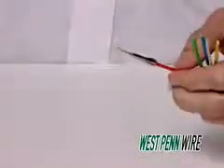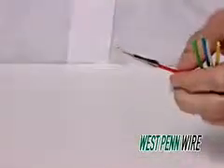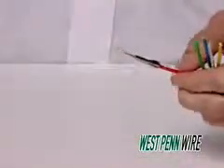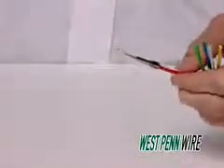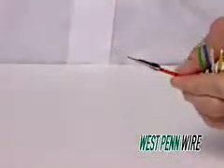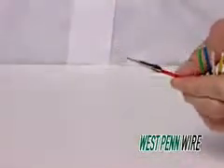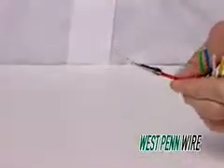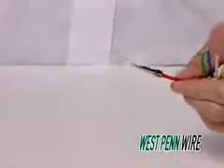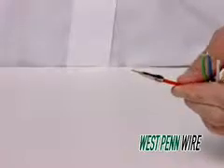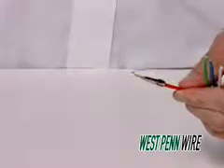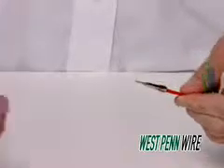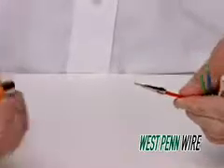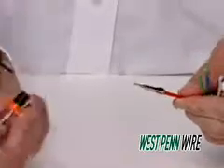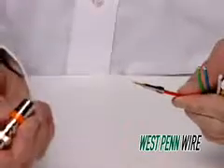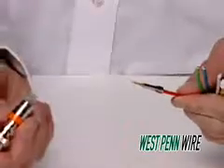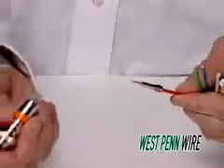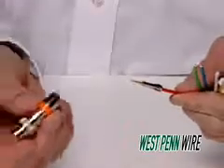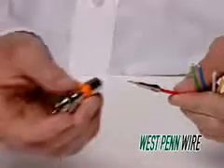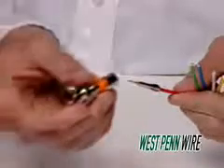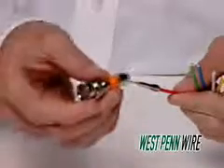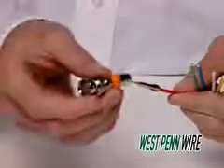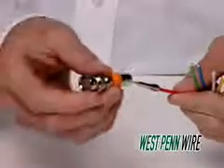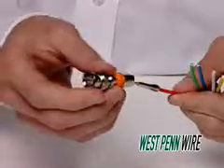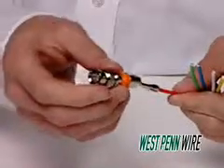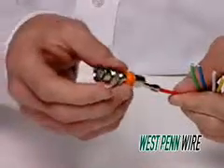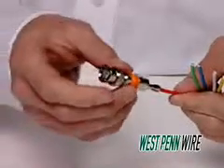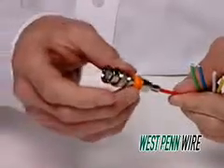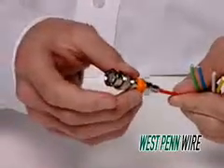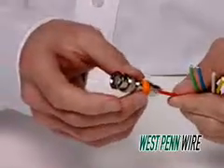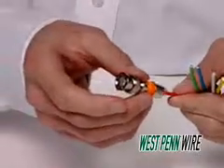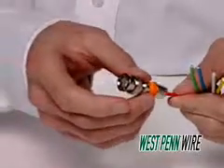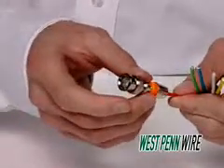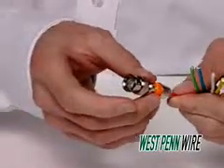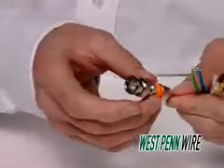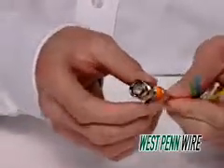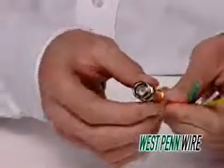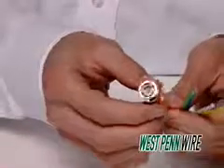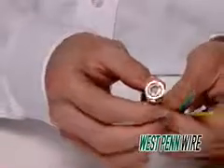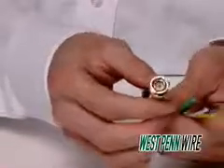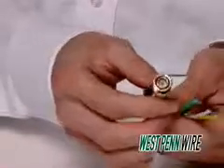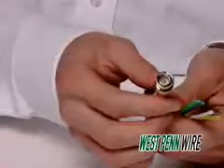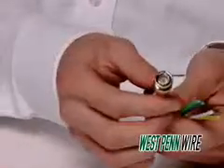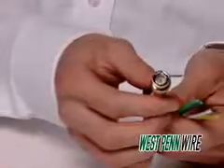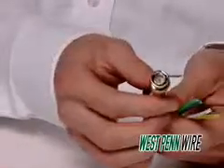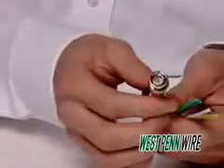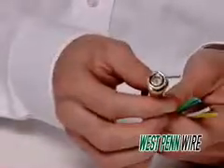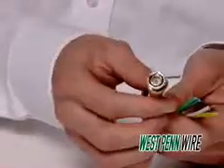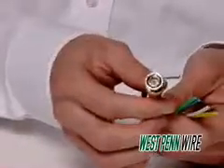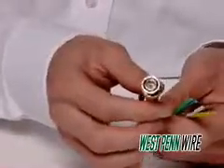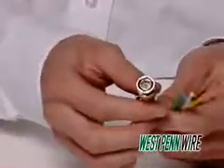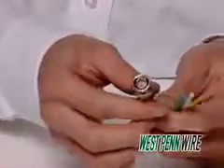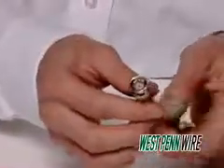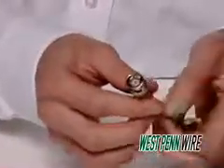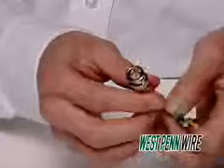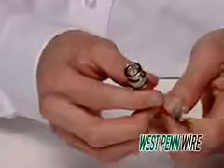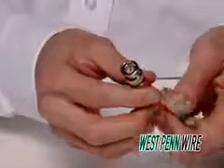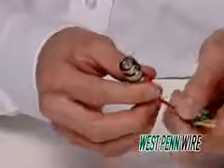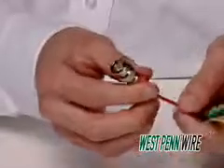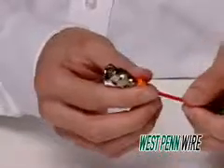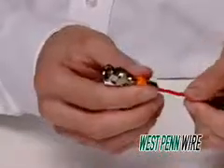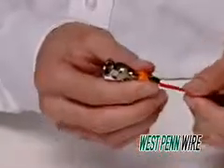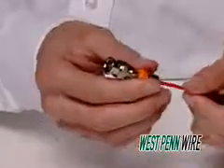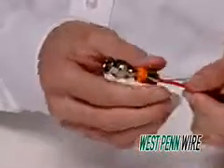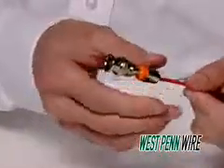Finally, push the assembly into the connector body. Make sure the center pin is seated fully into the connector body.